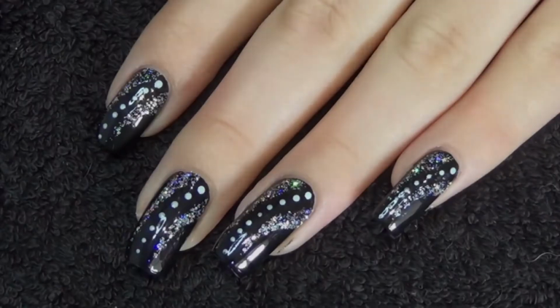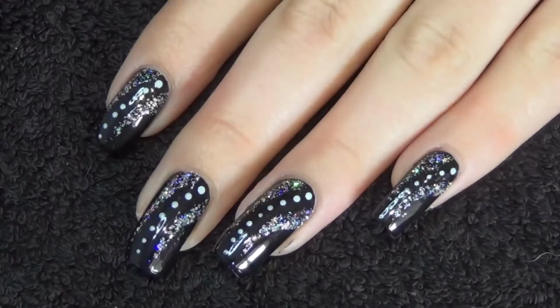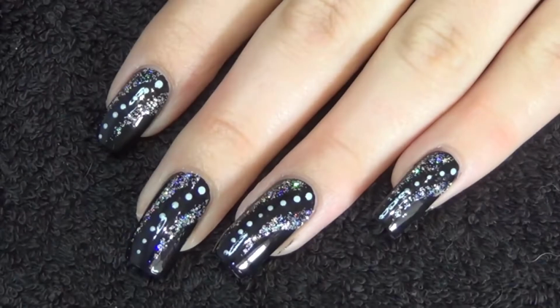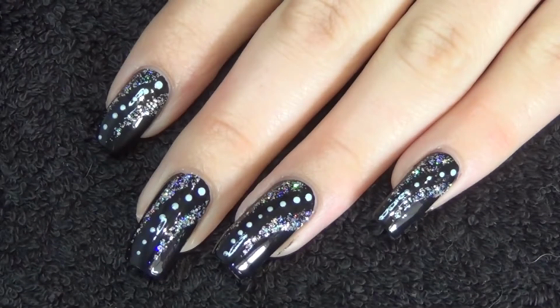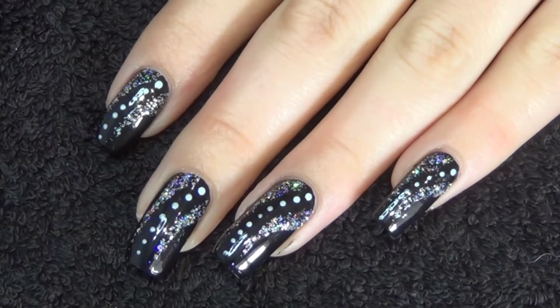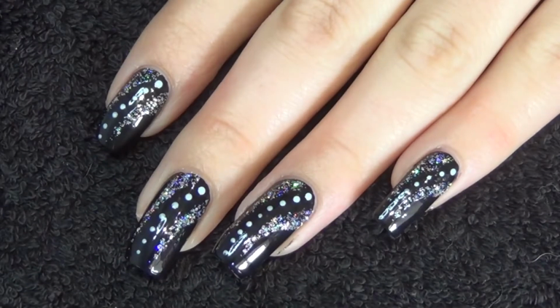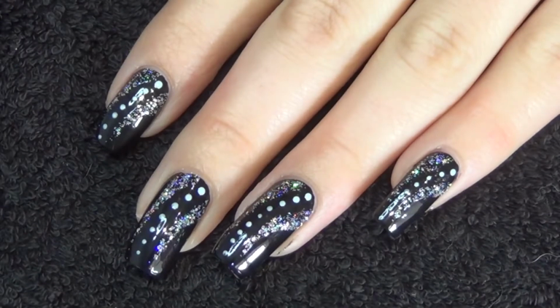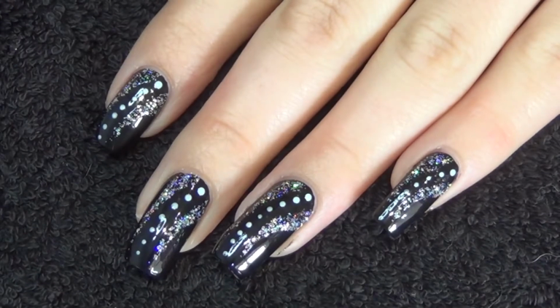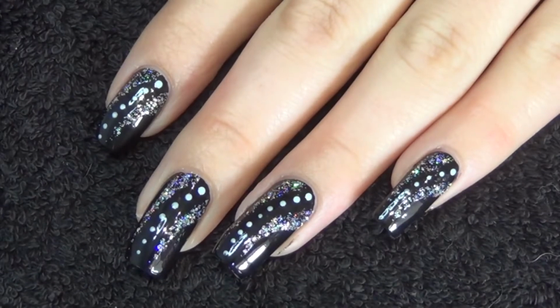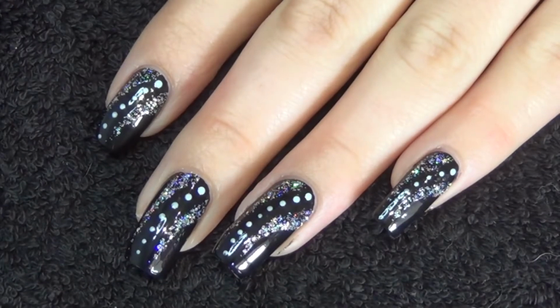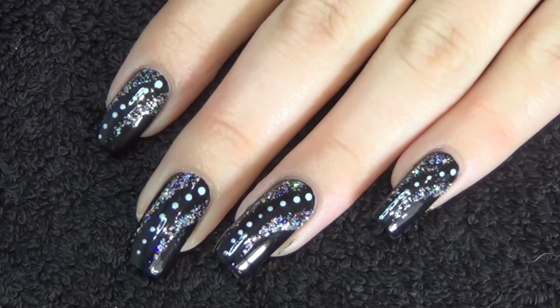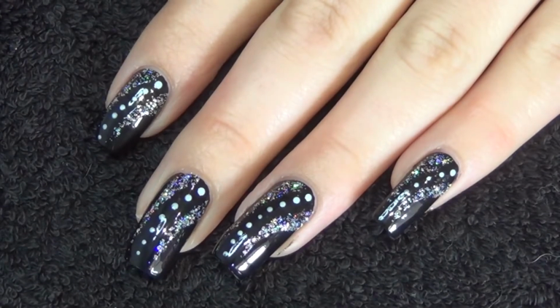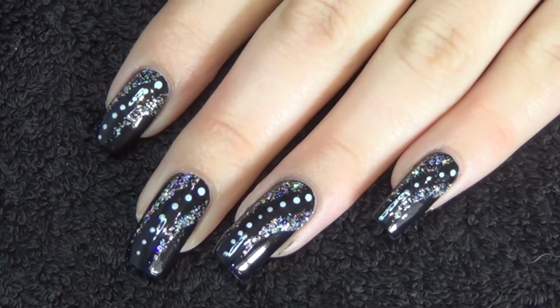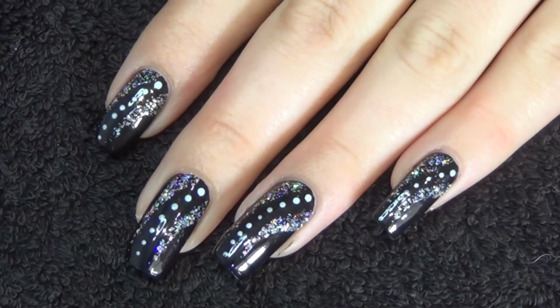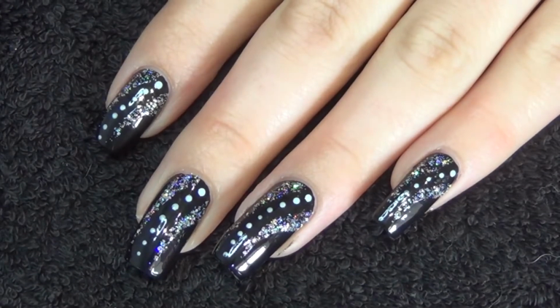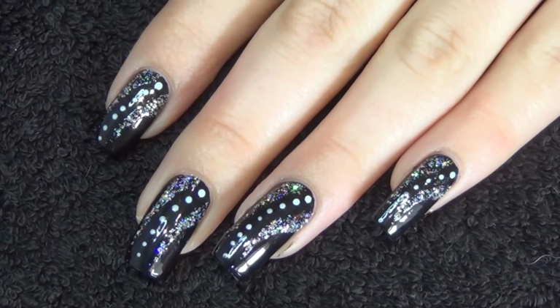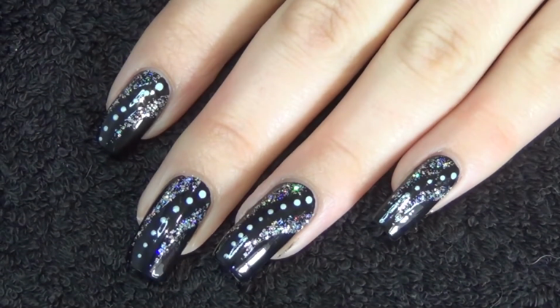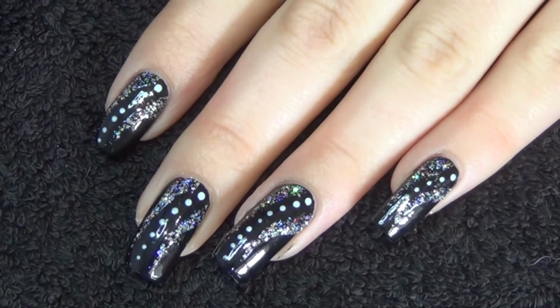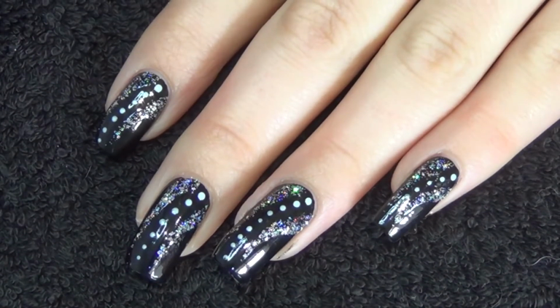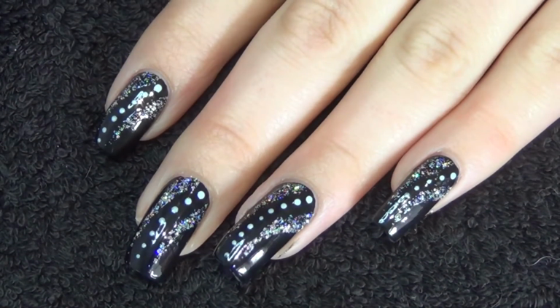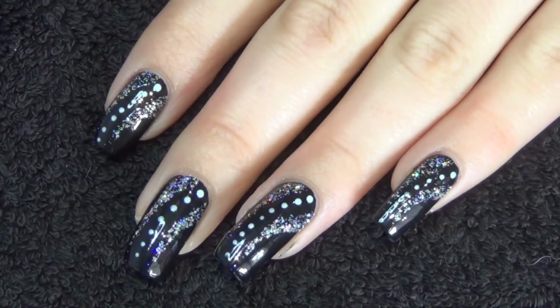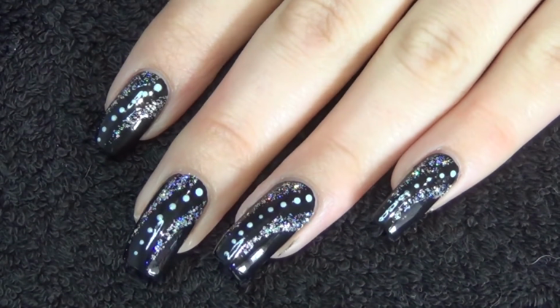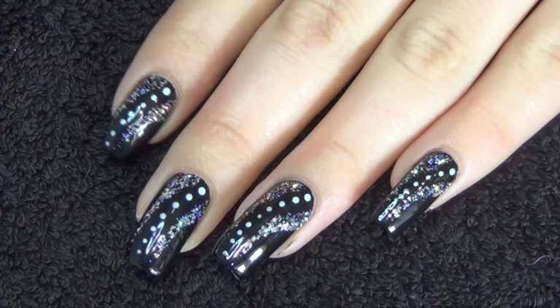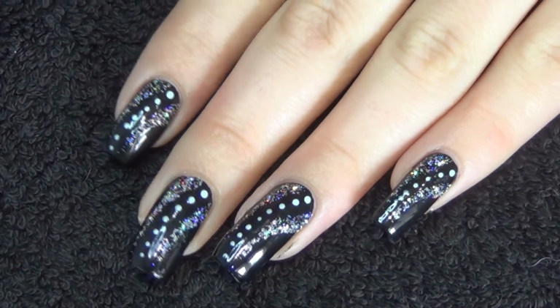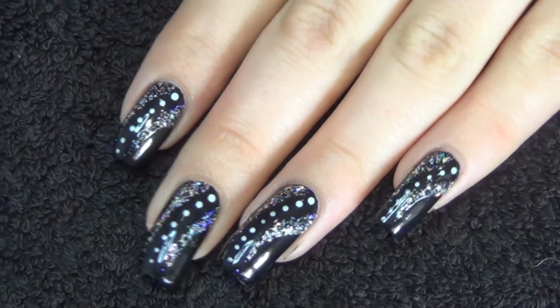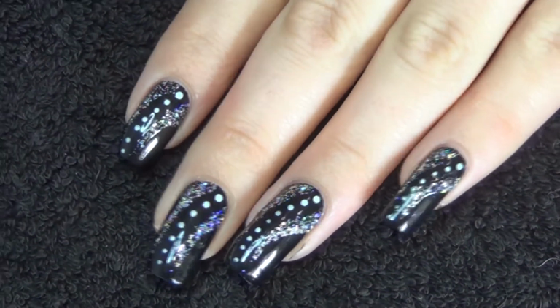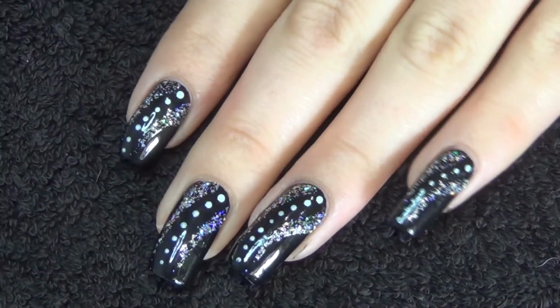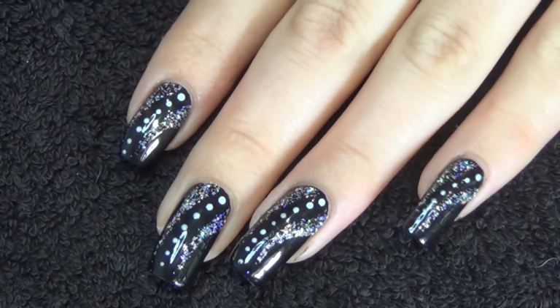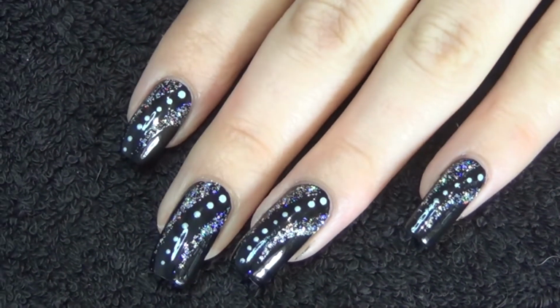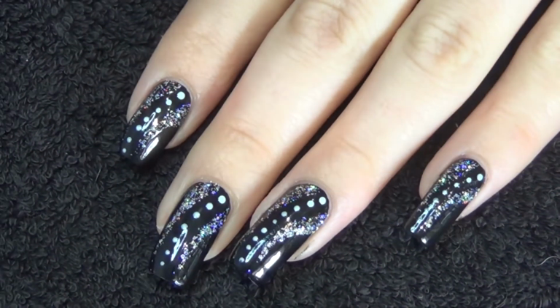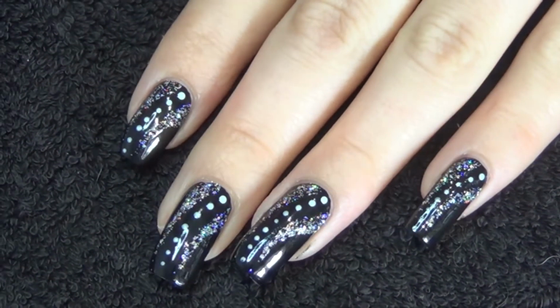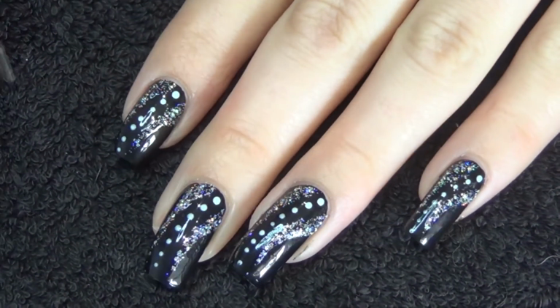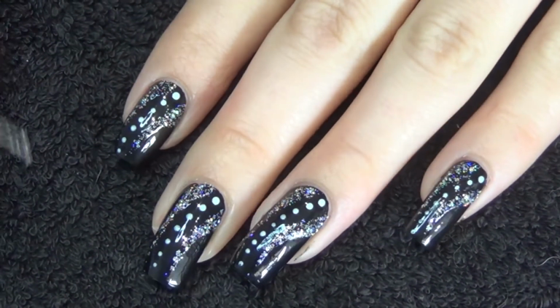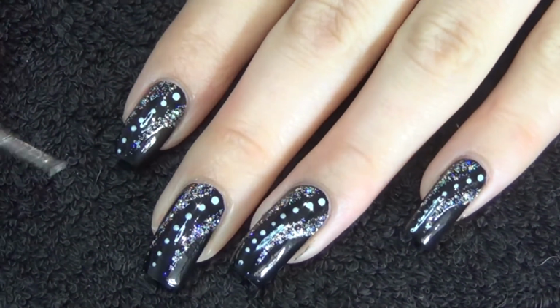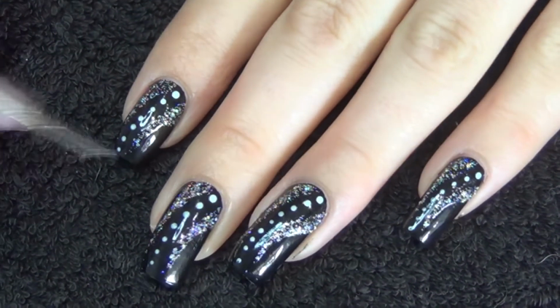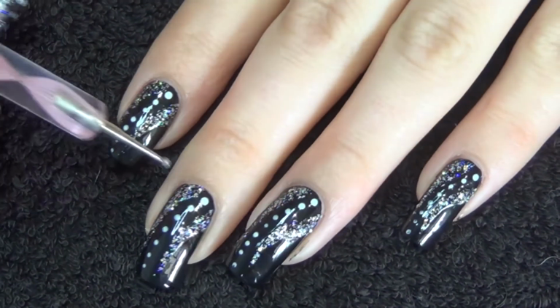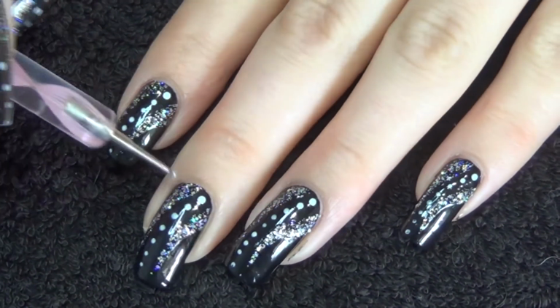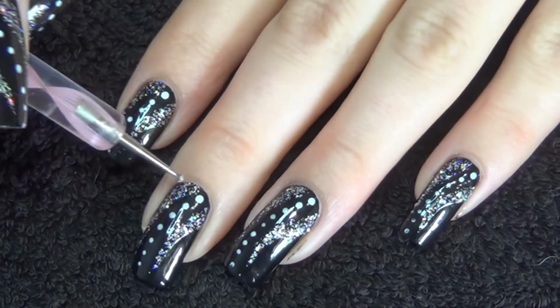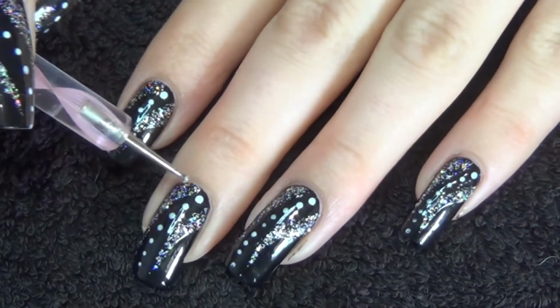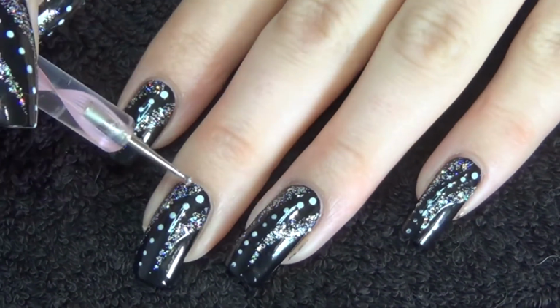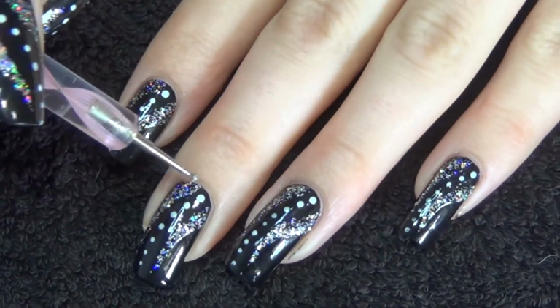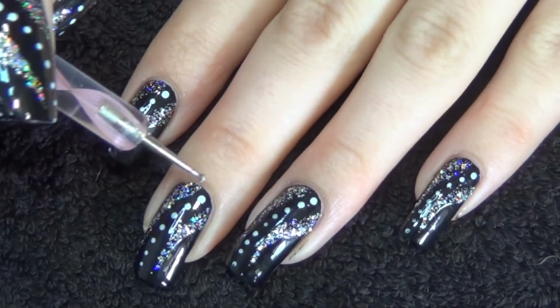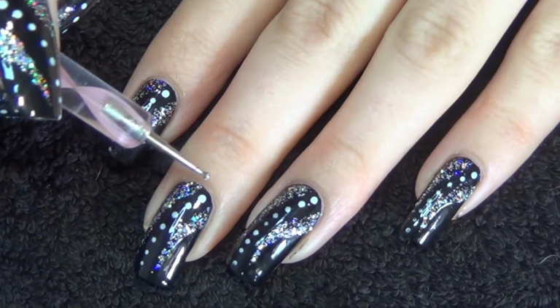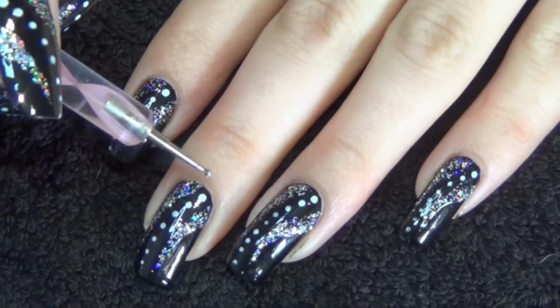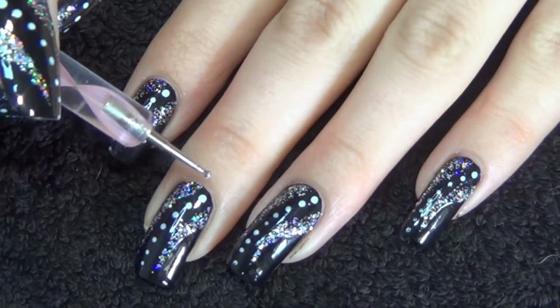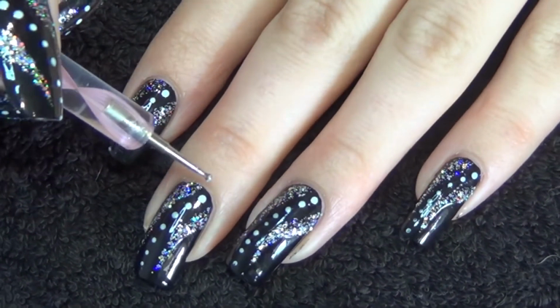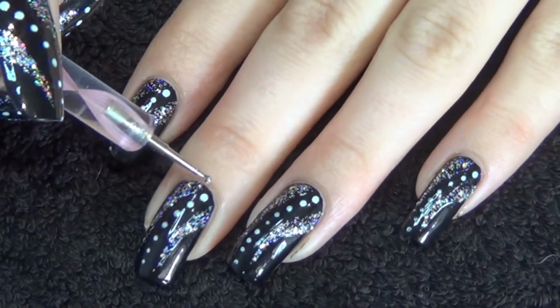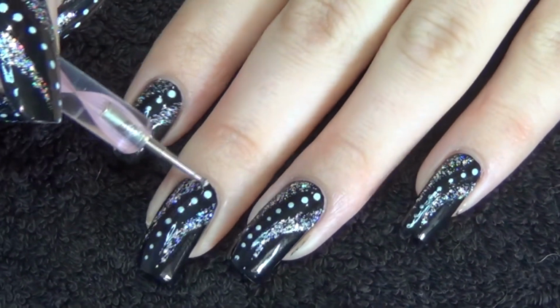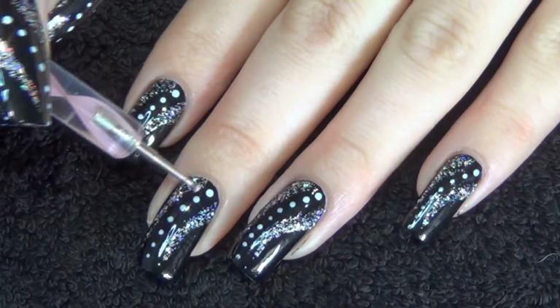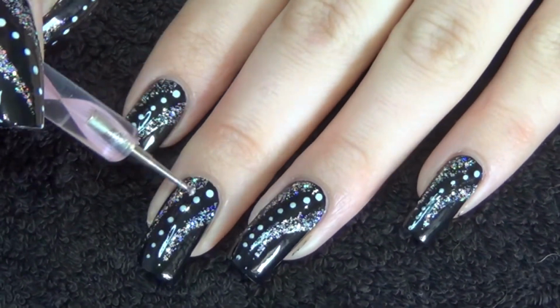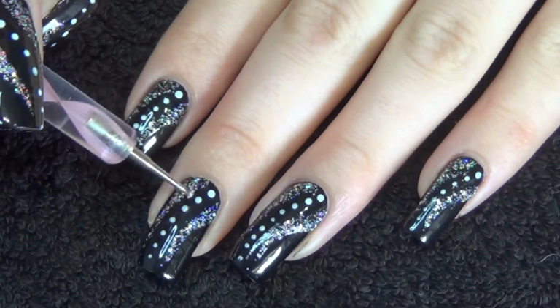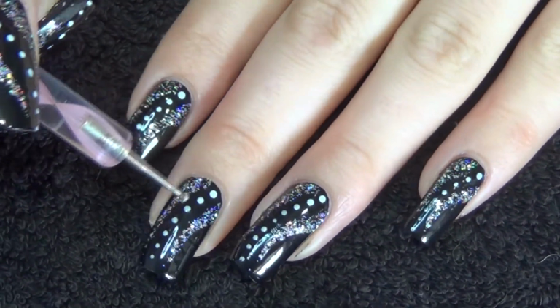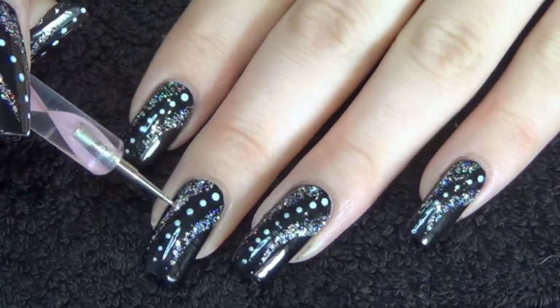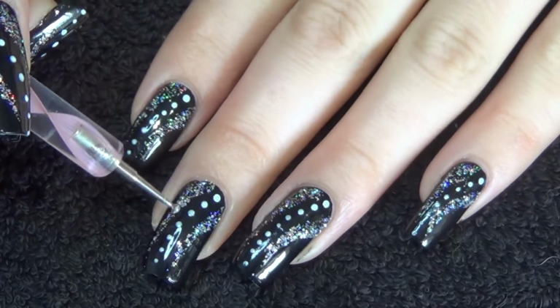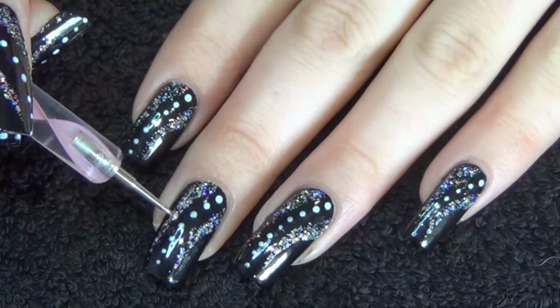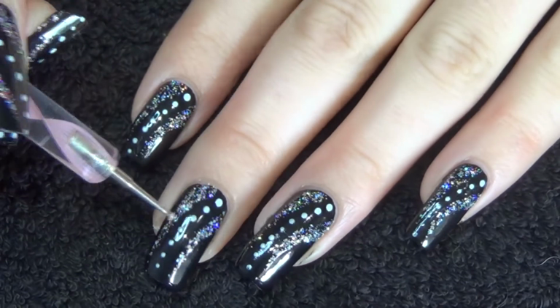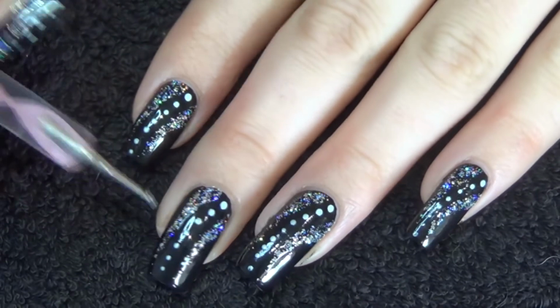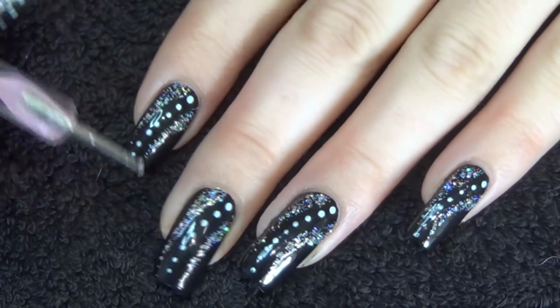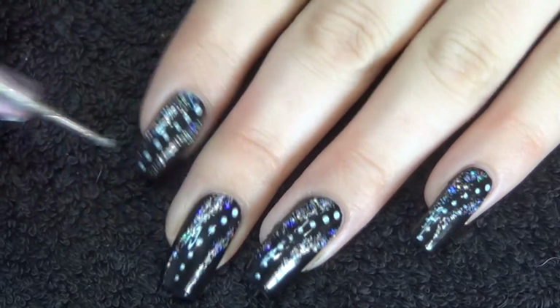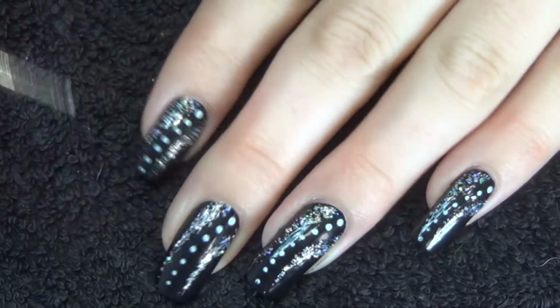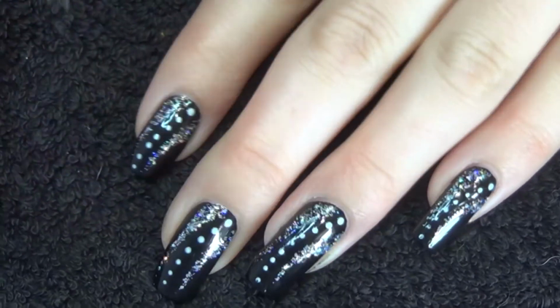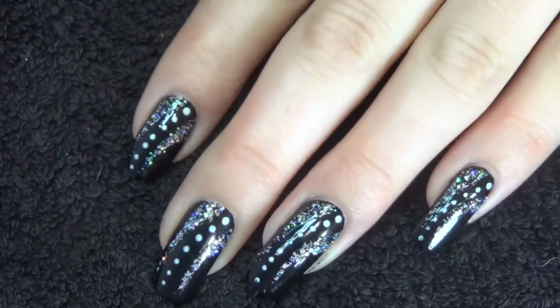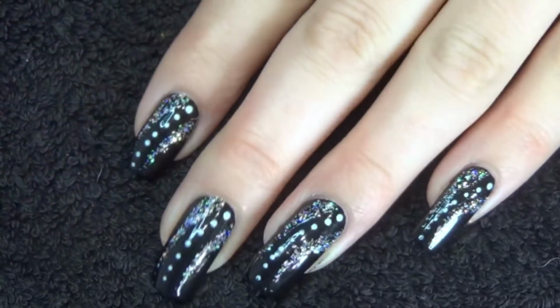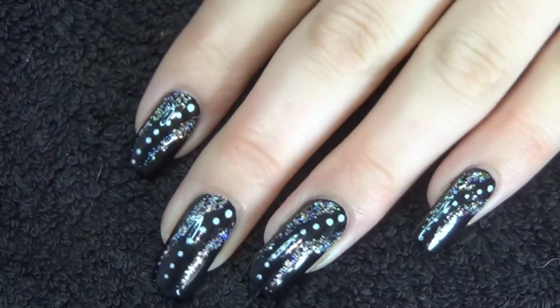Lastly we're just going to take a dotting tool and some white polish and just do the small row of dots coming in between the glitter lines that we did.